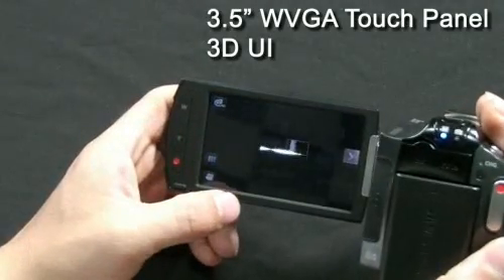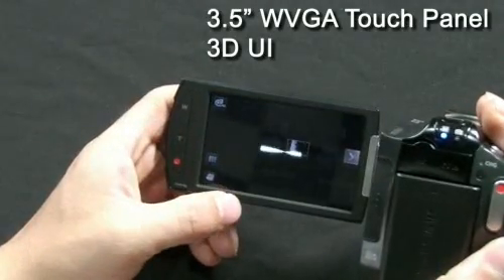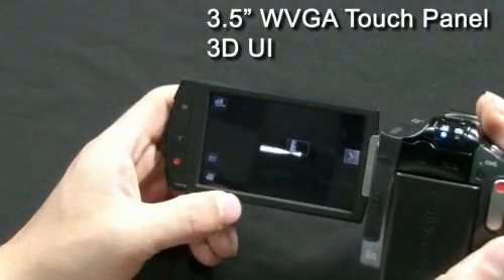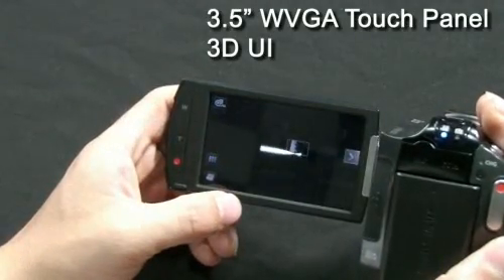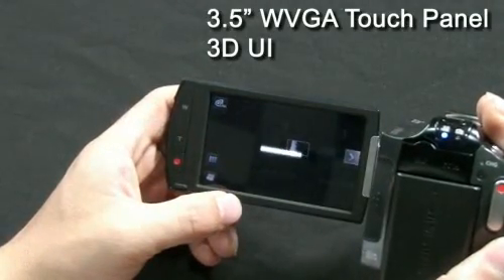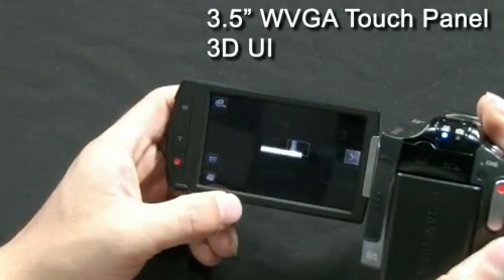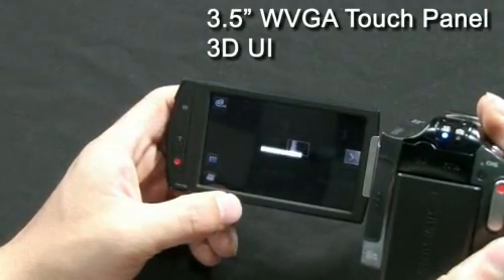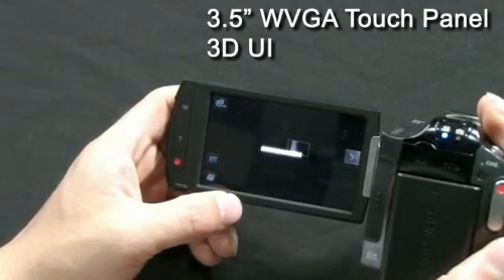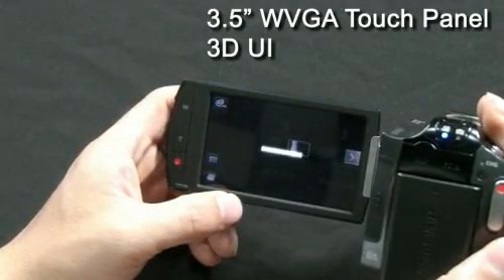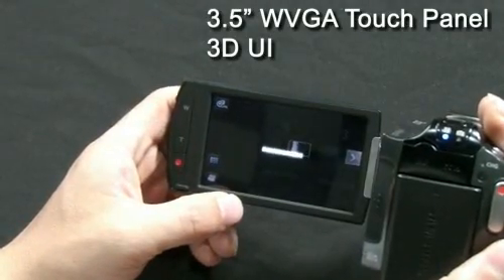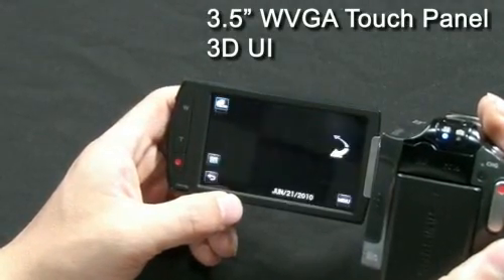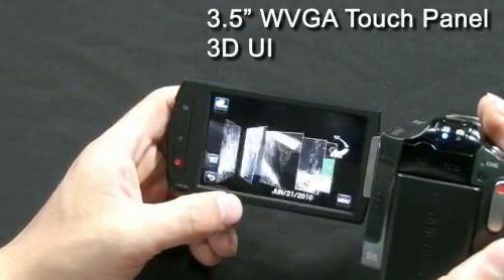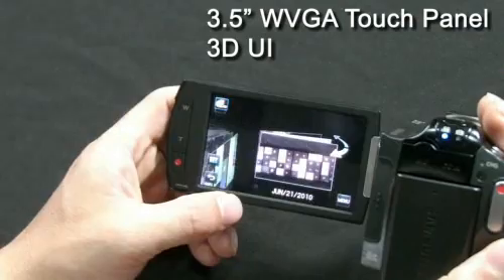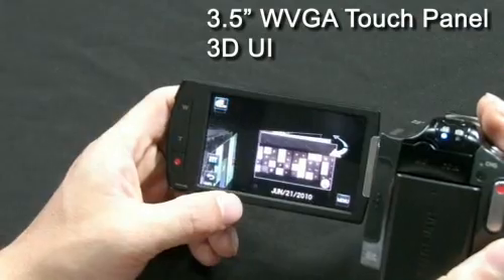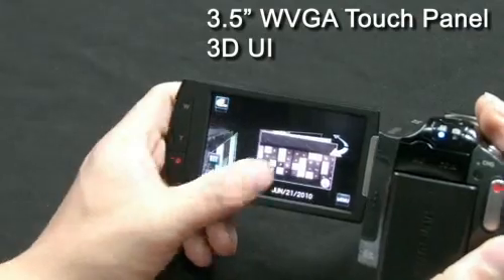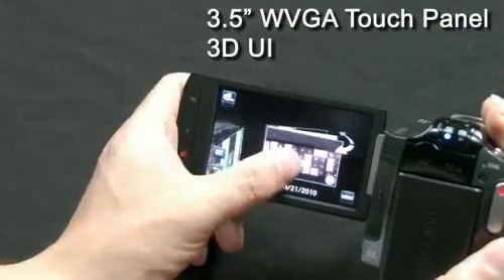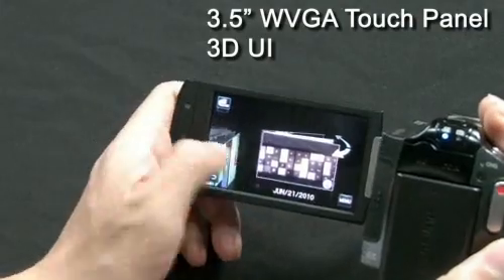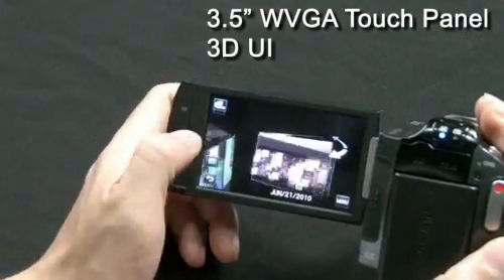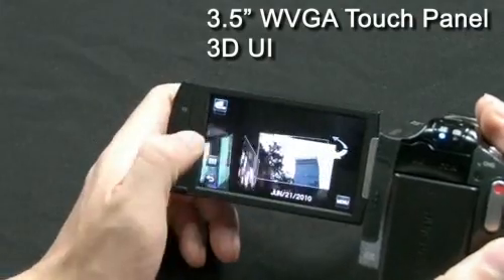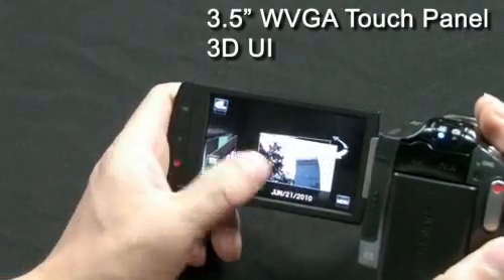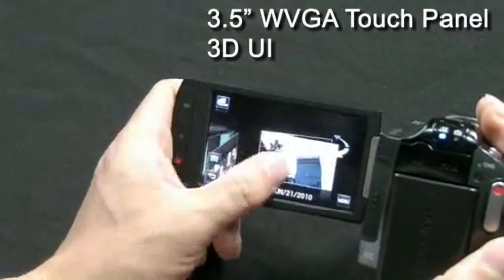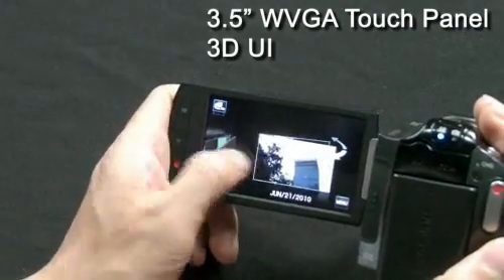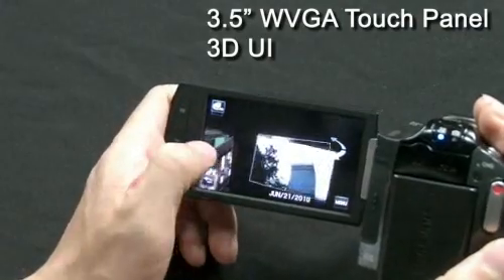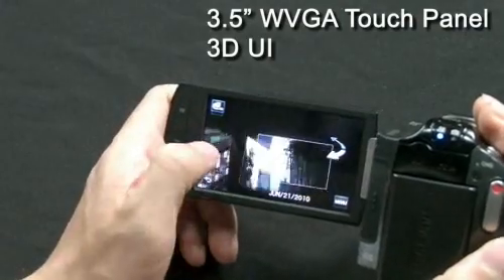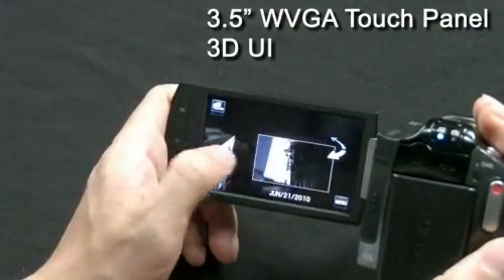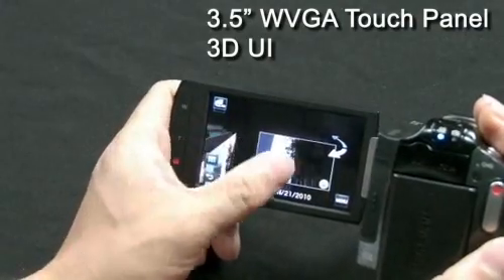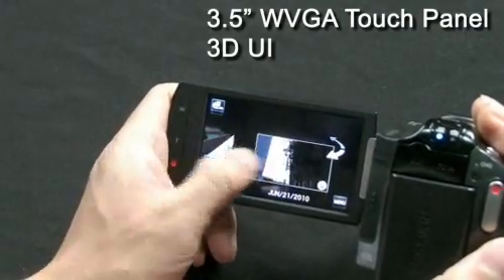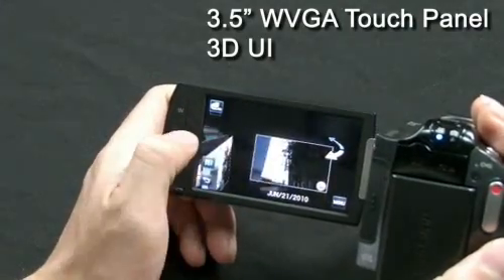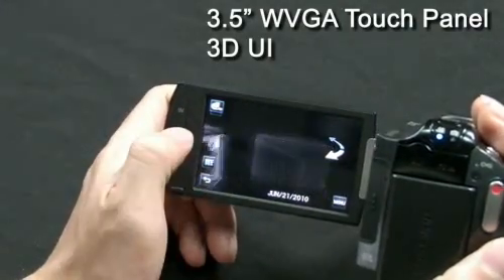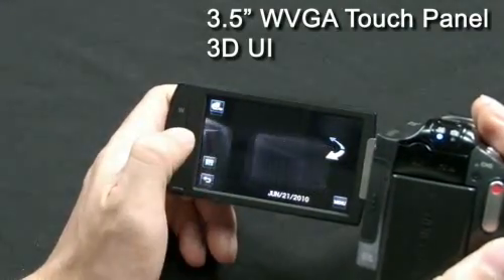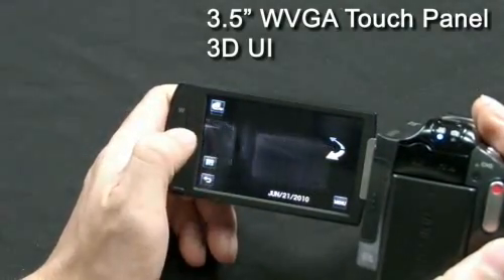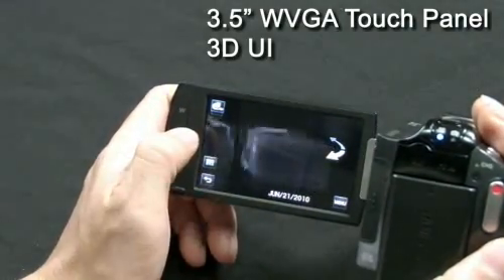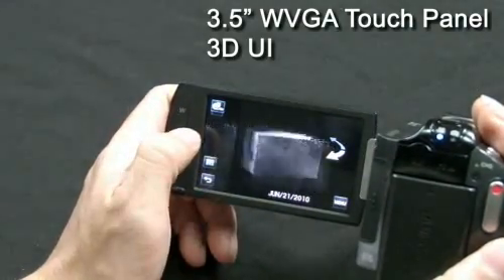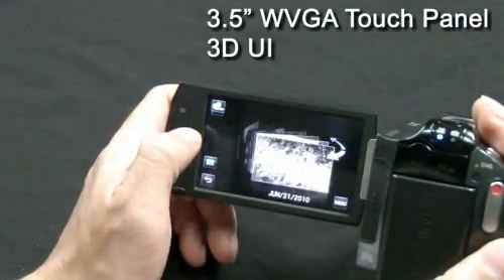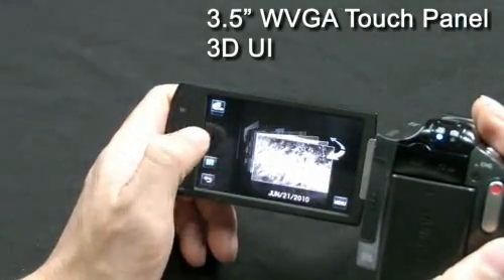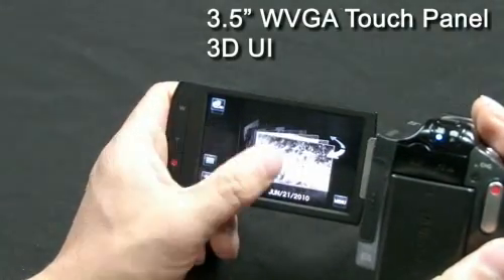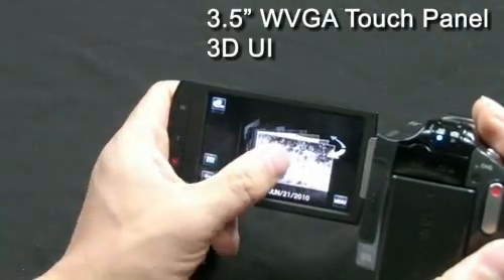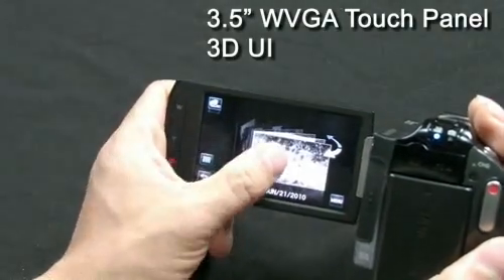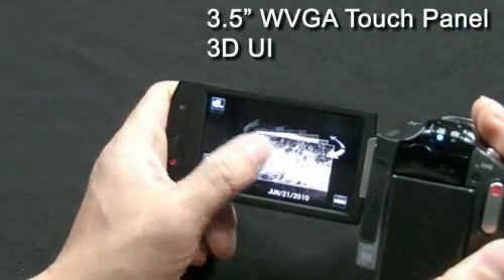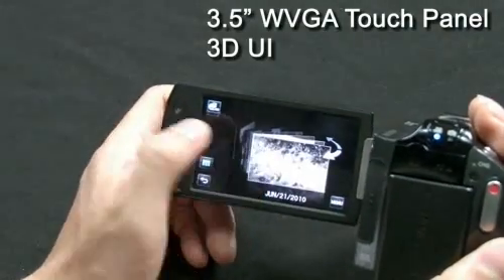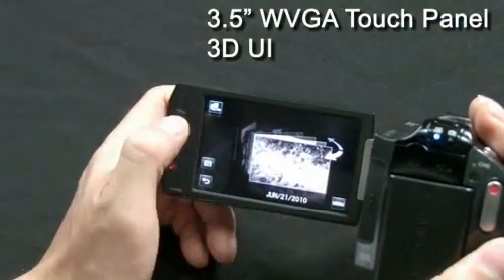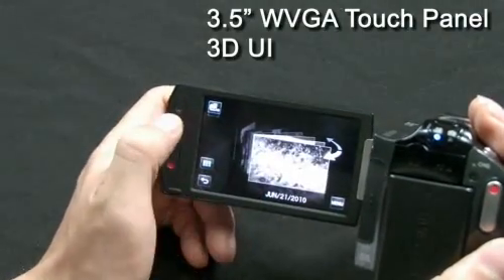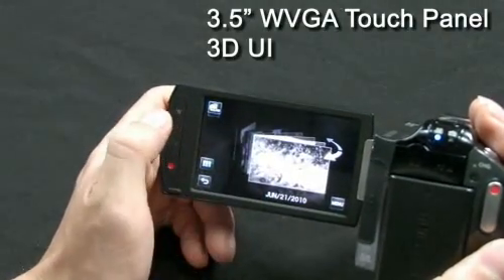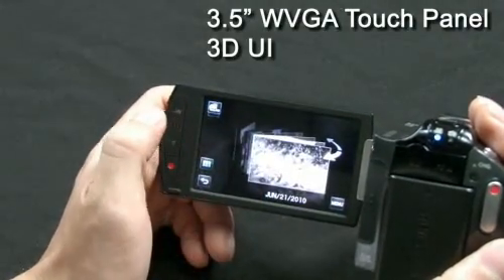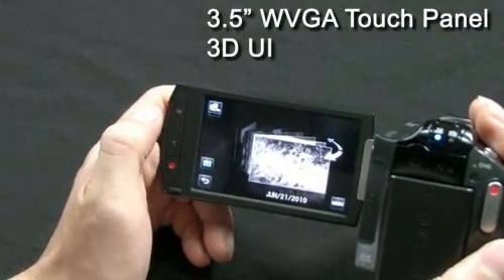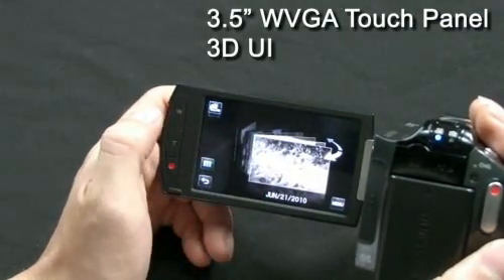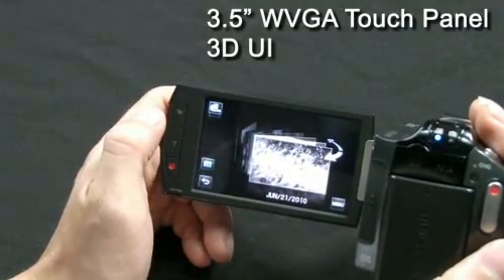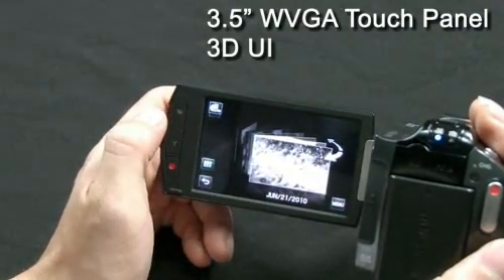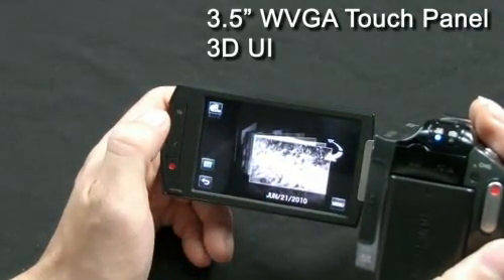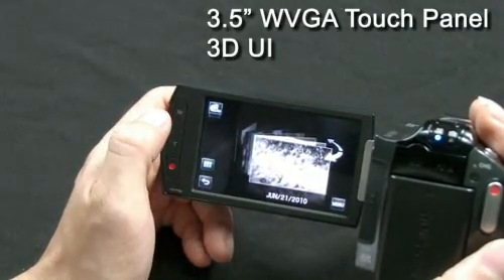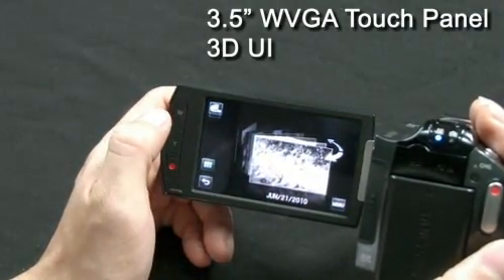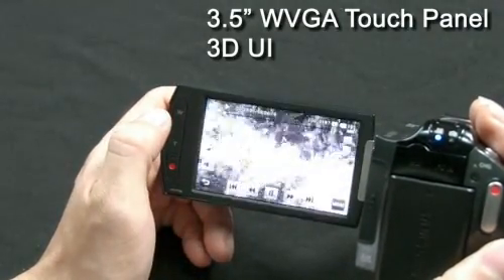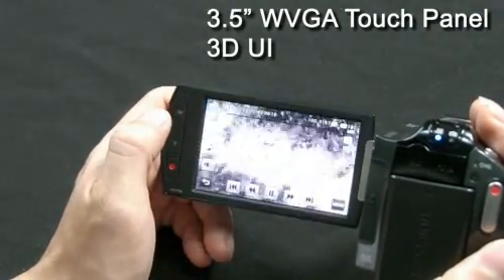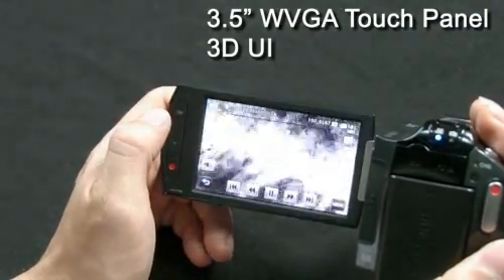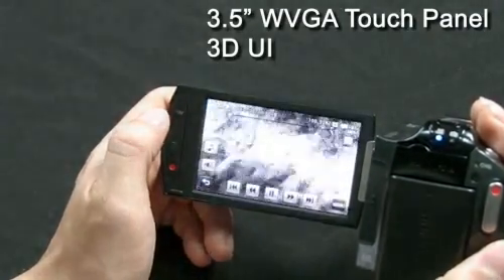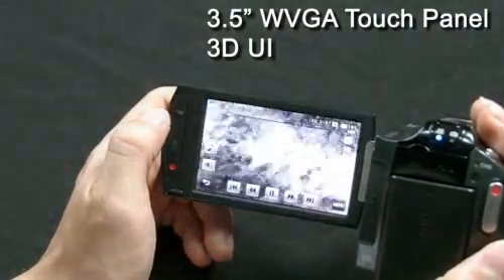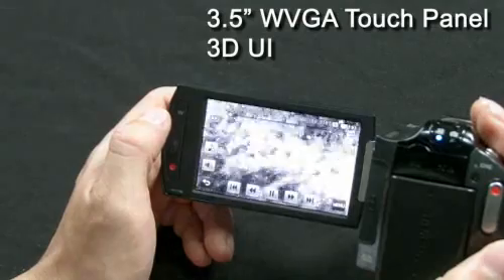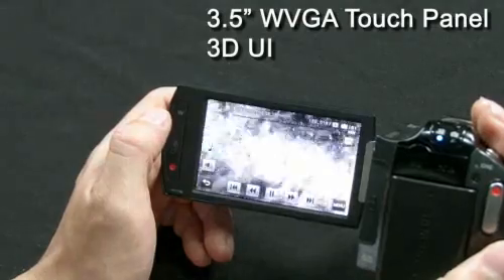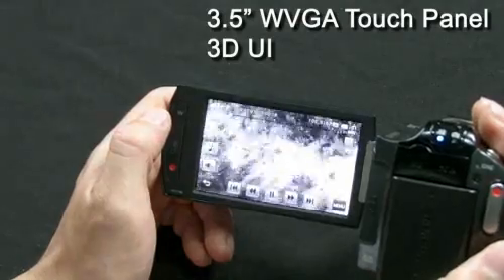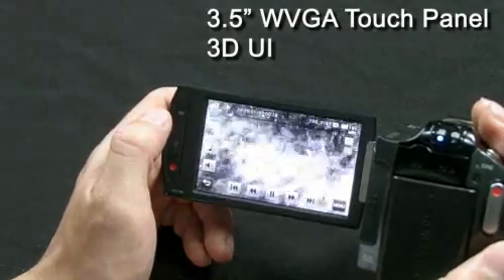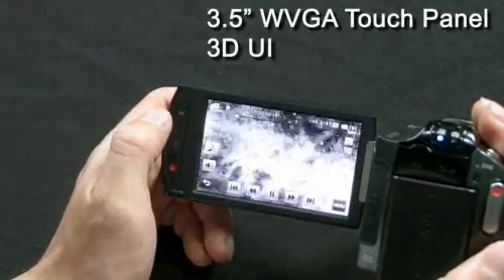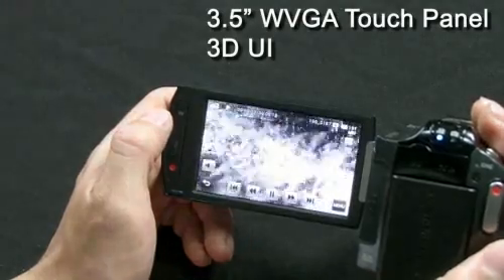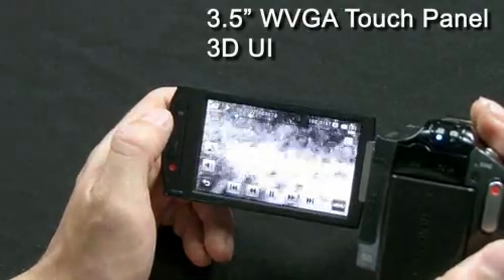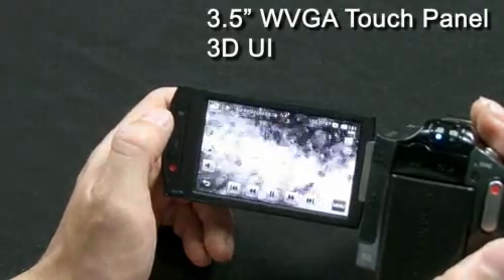The new Samsung S16 also has an intuitive 3D UI. This 3D UI makes it easier for users to control the menu and other functions.